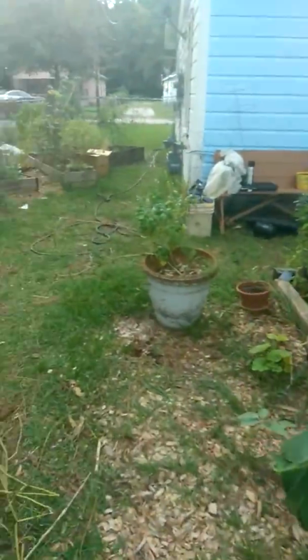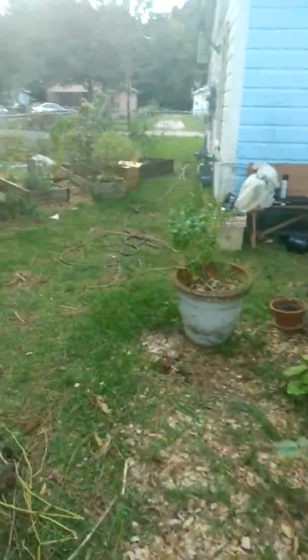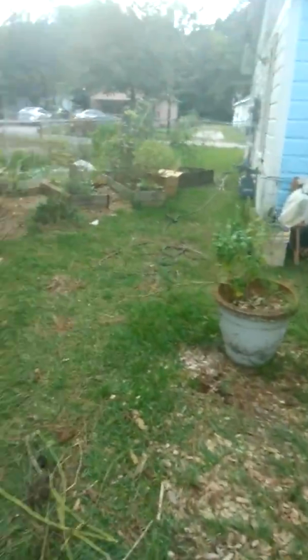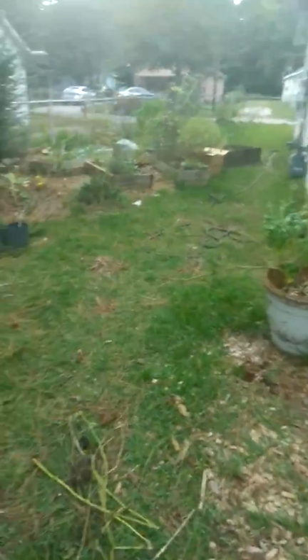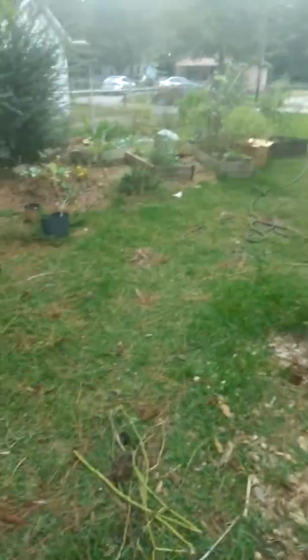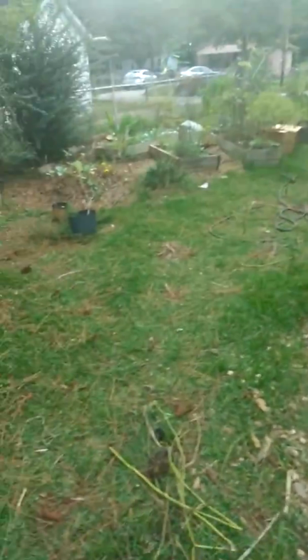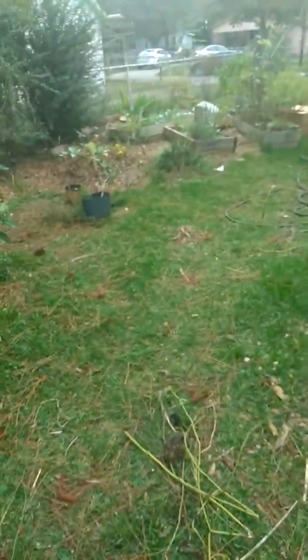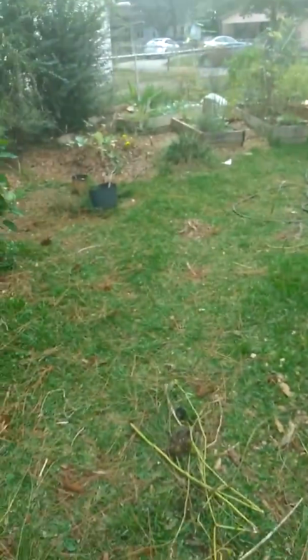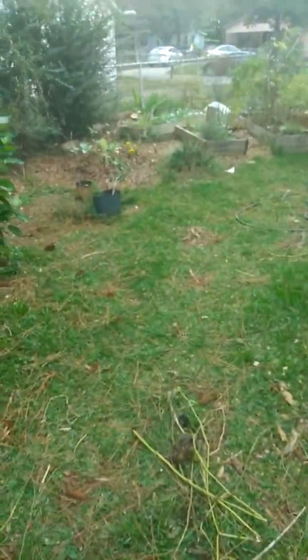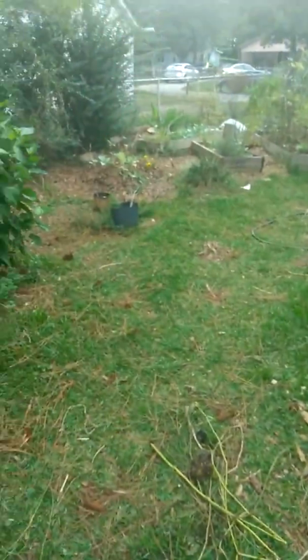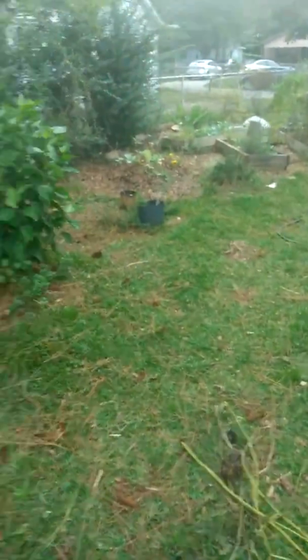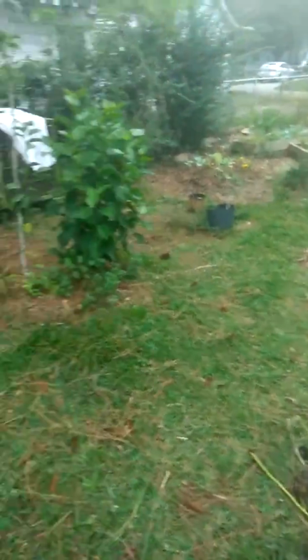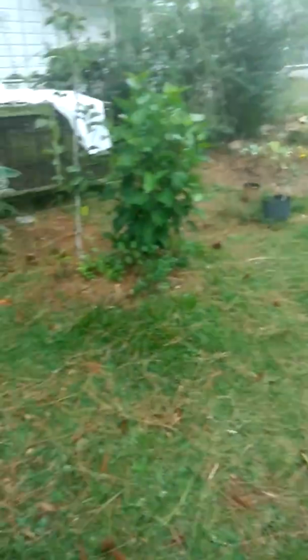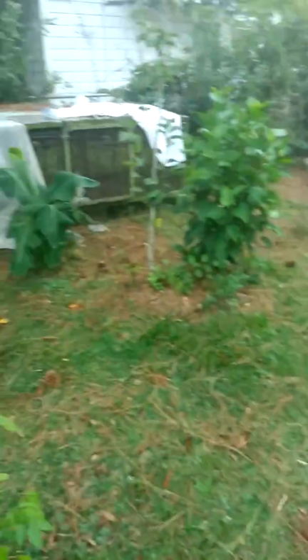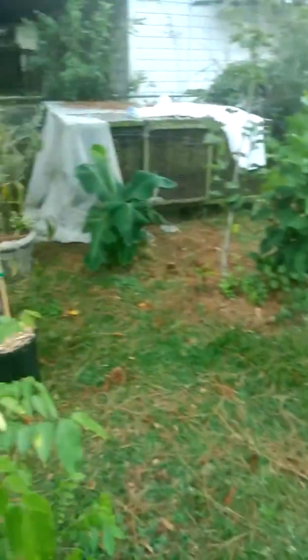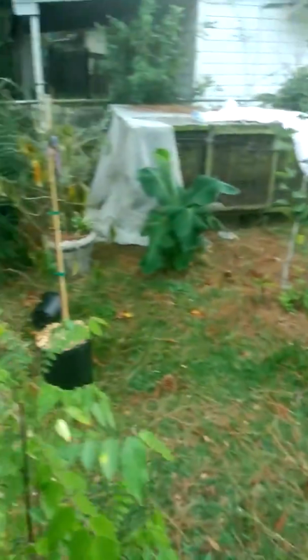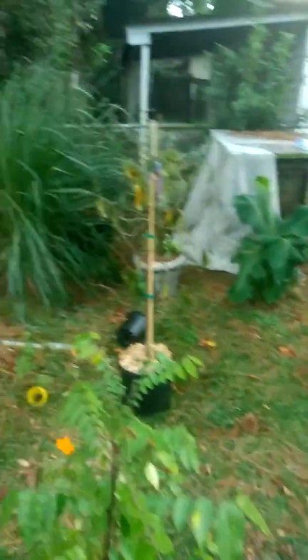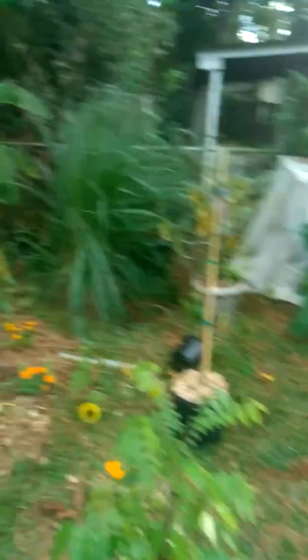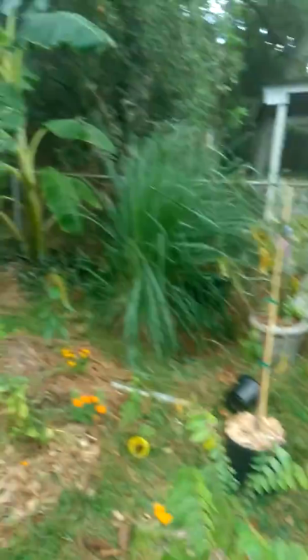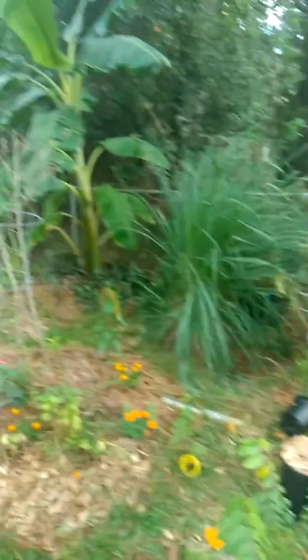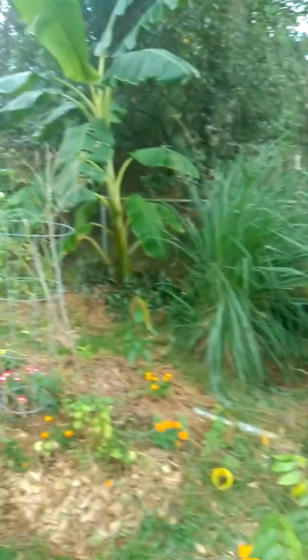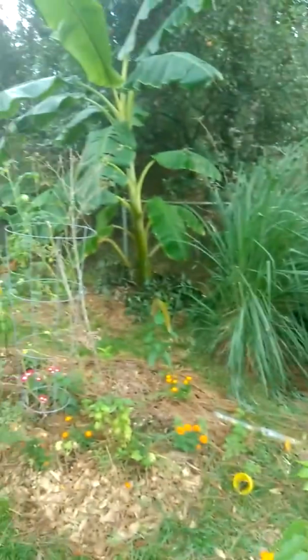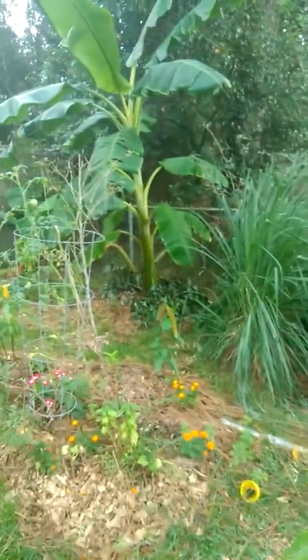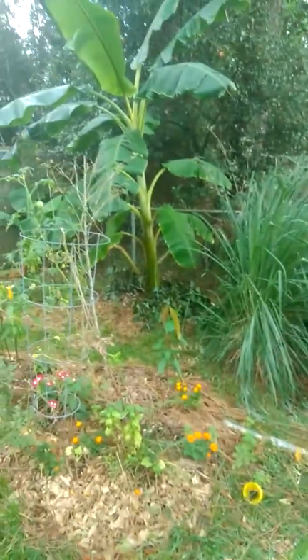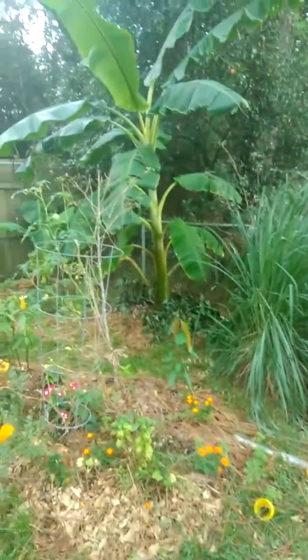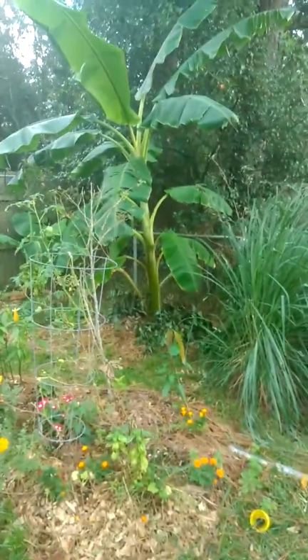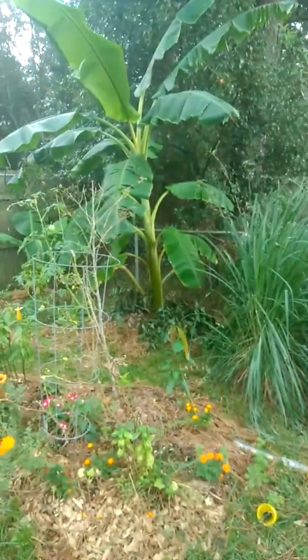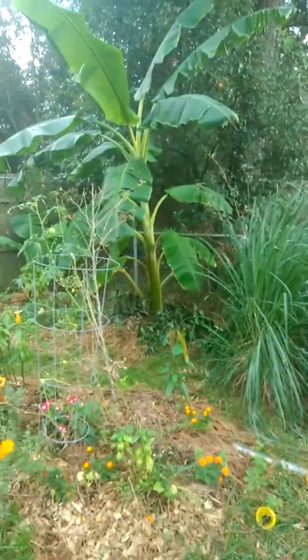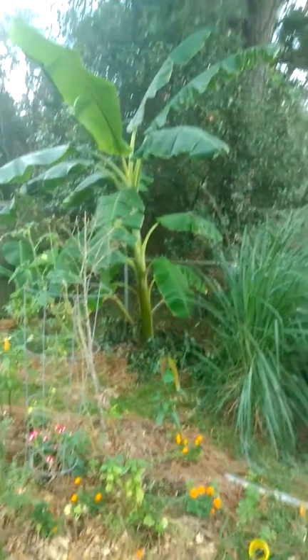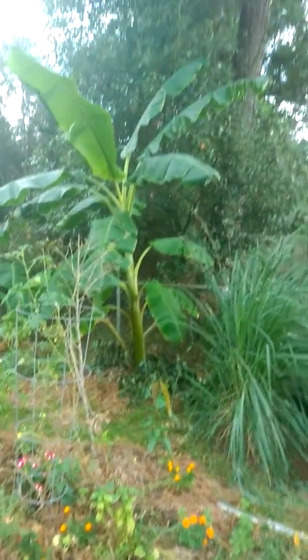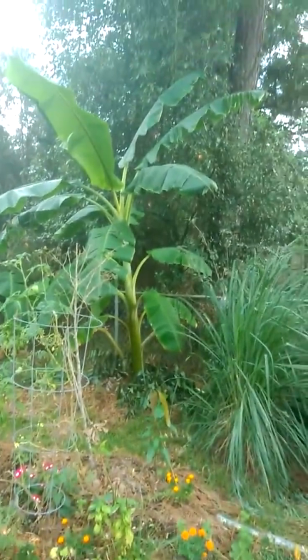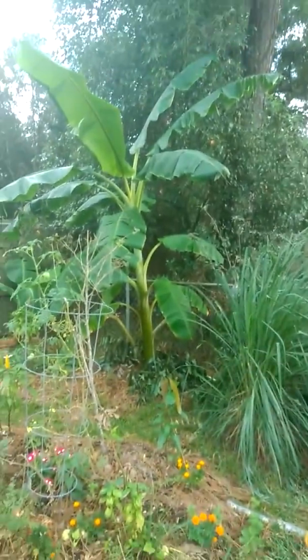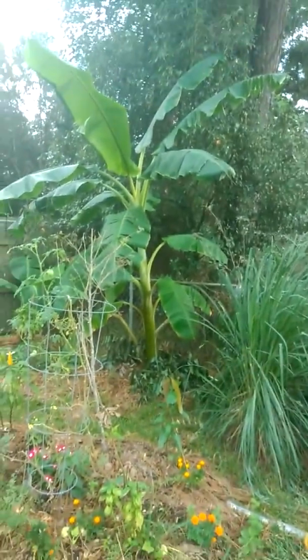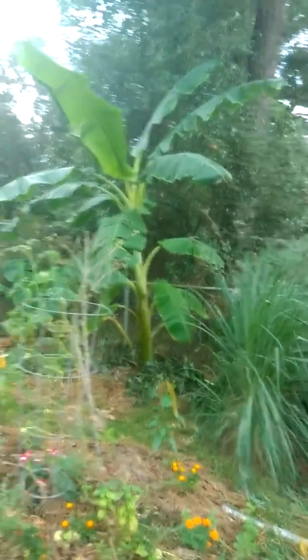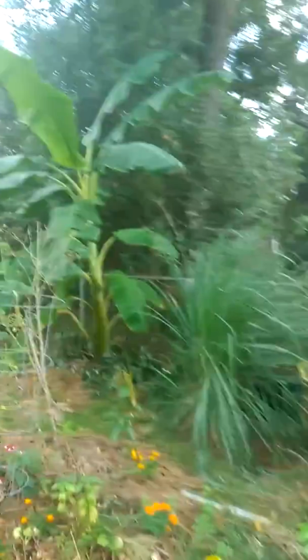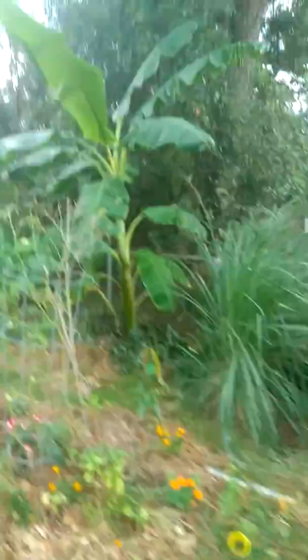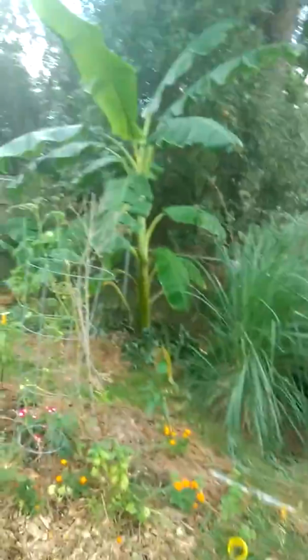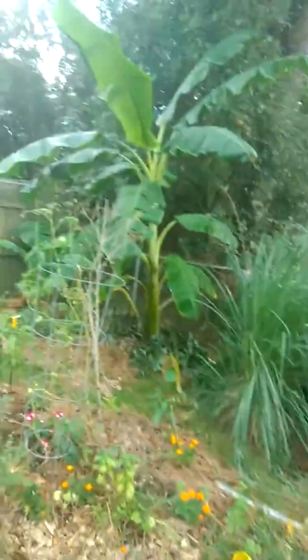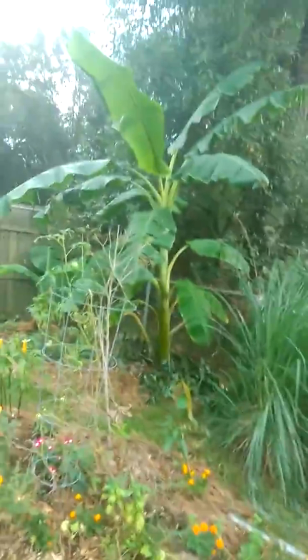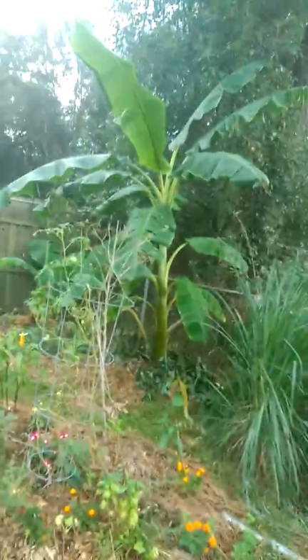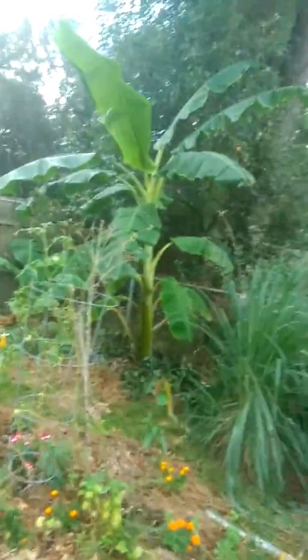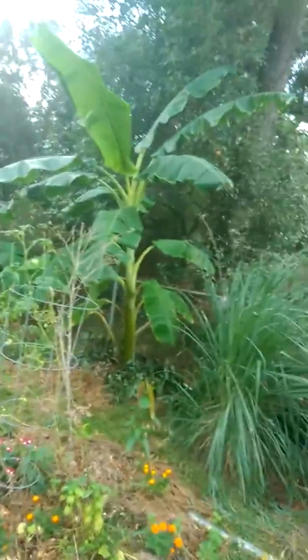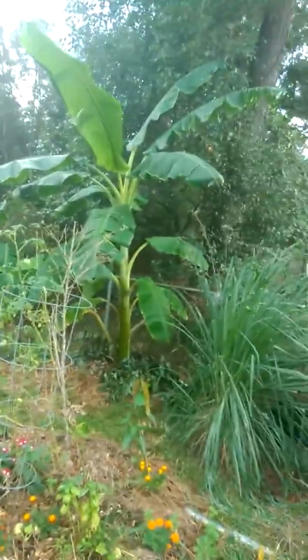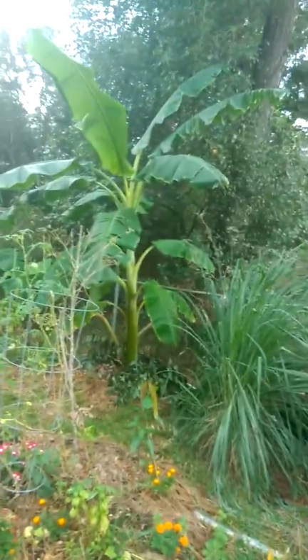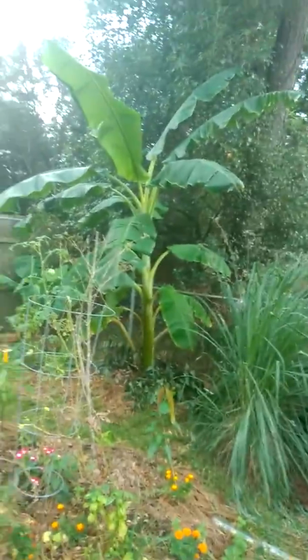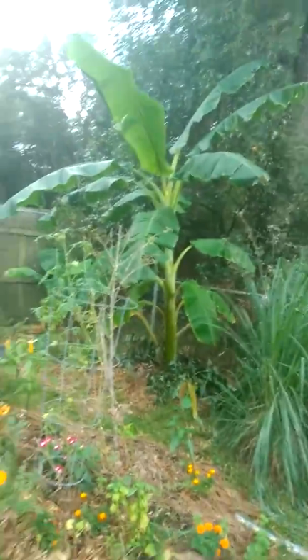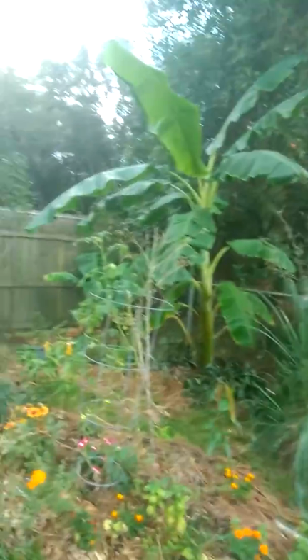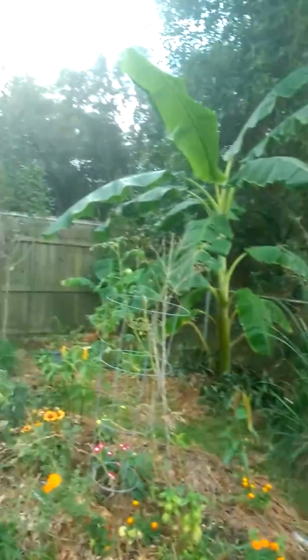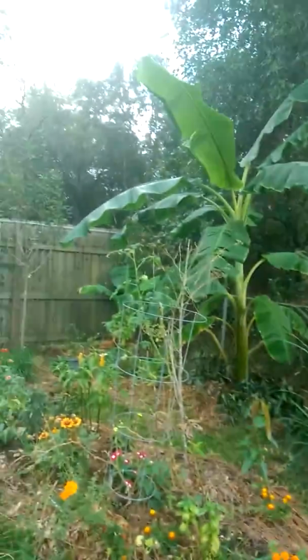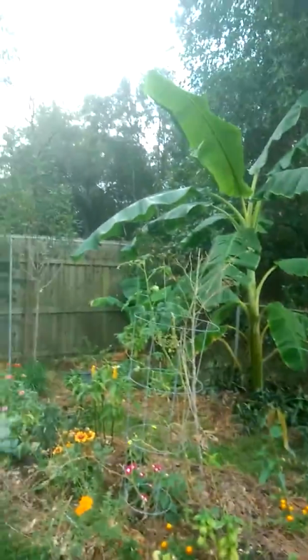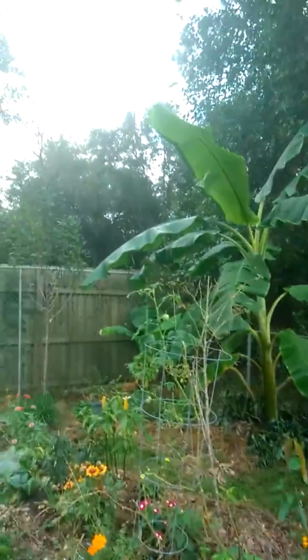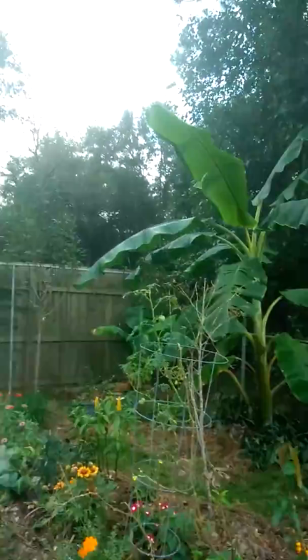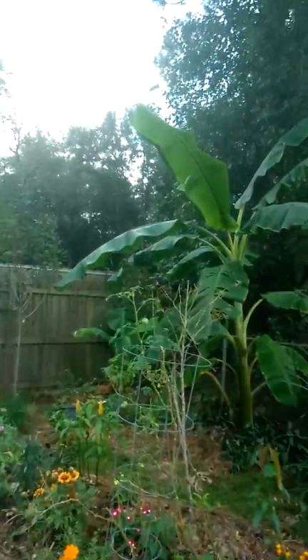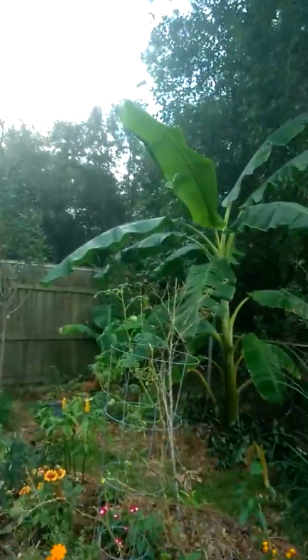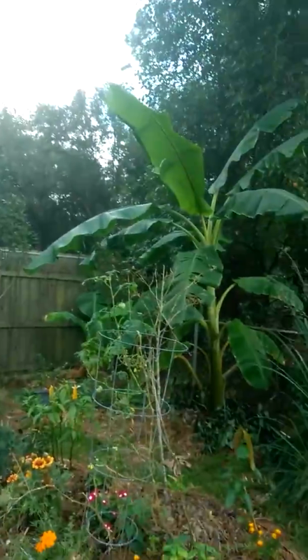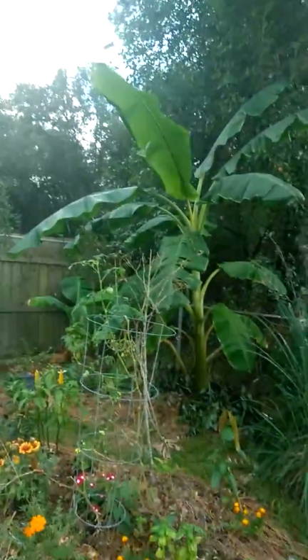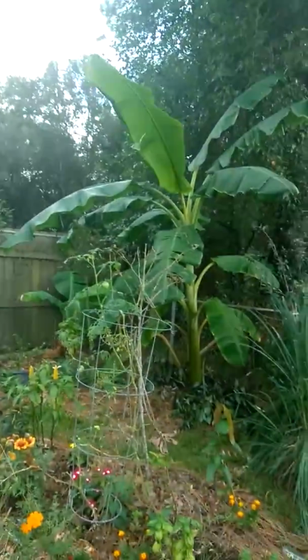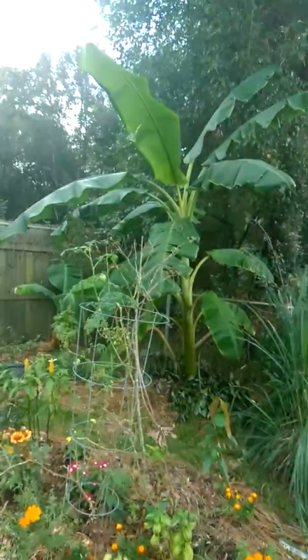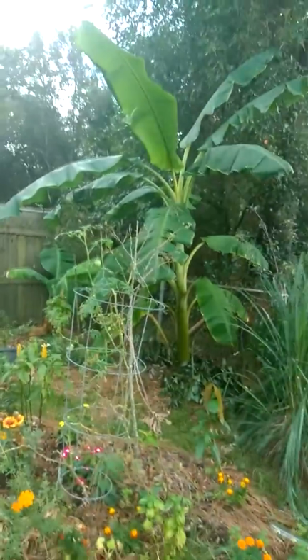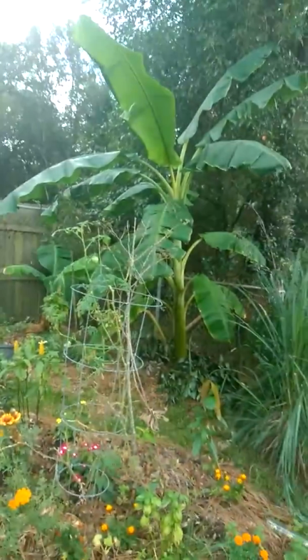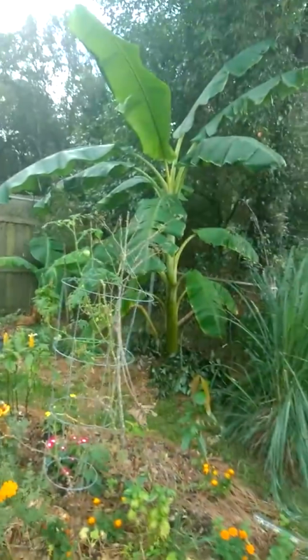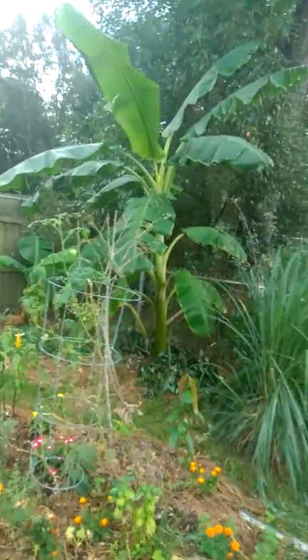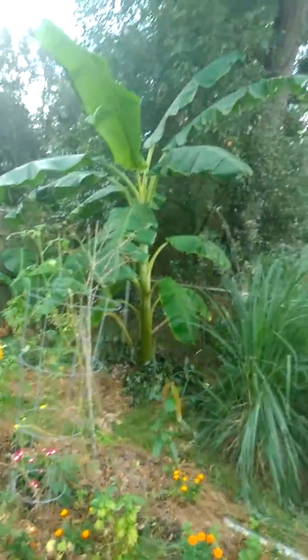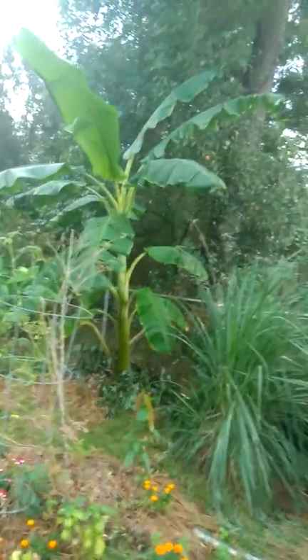And this banana plant right here — I want to hide it and hope it holds up through the storm.